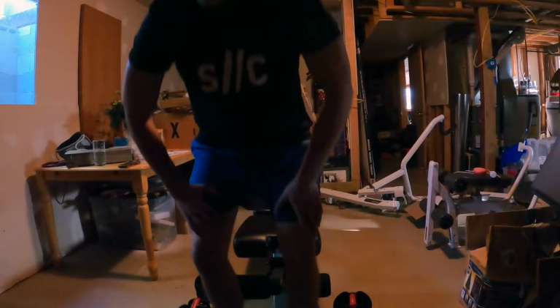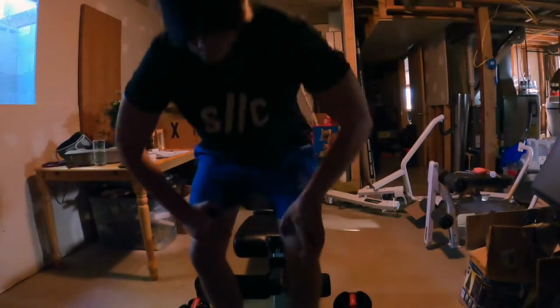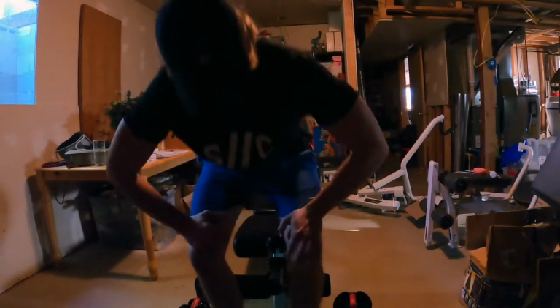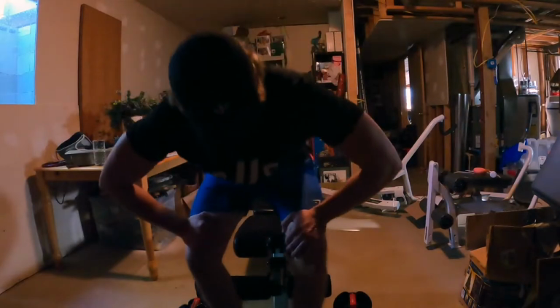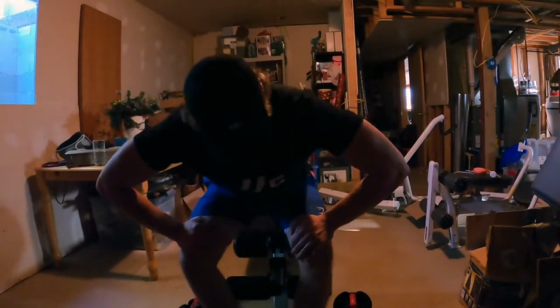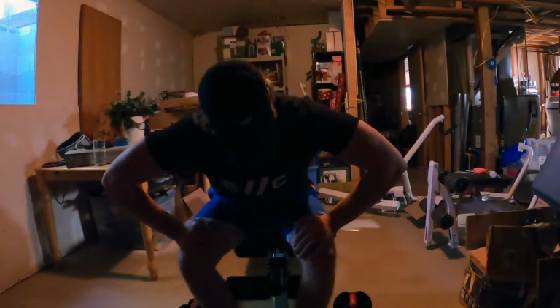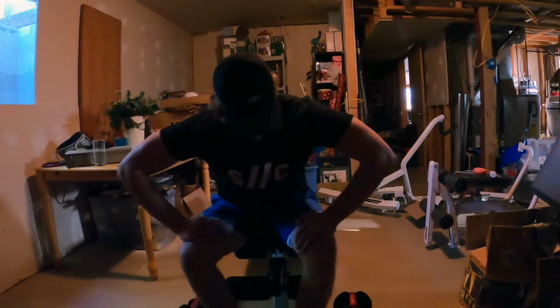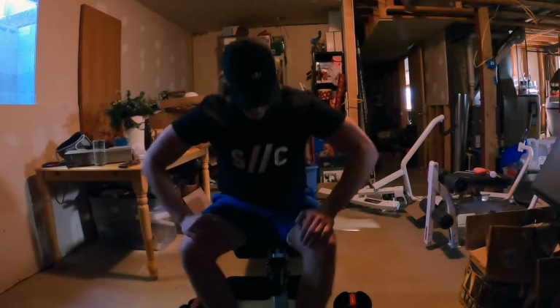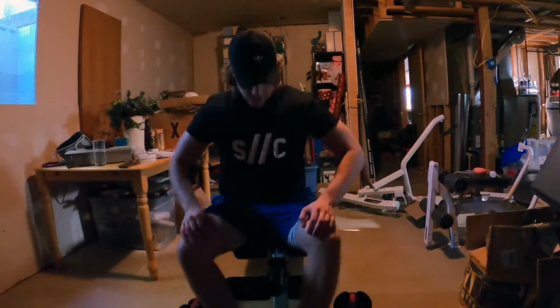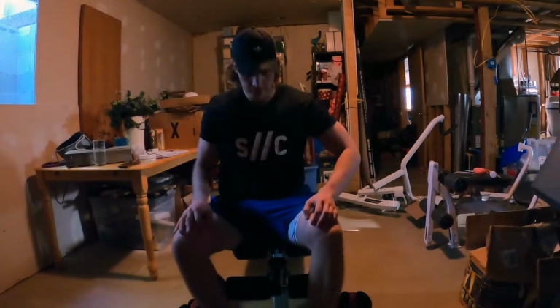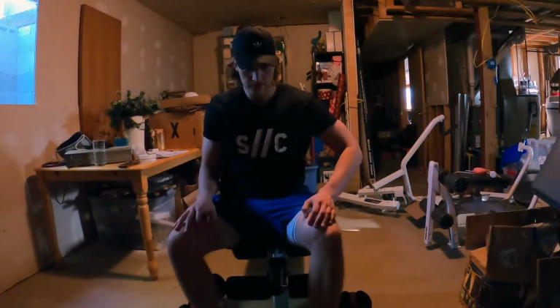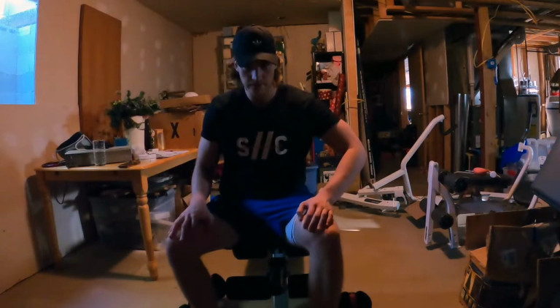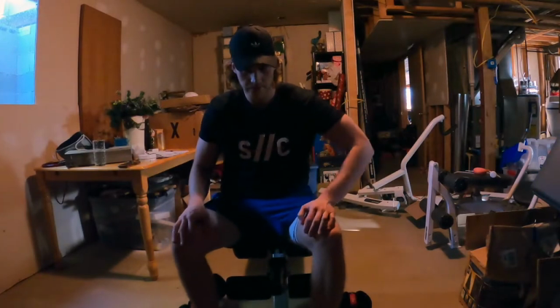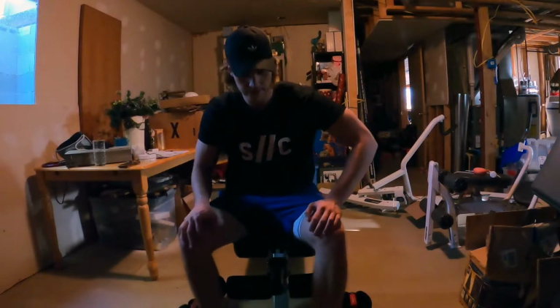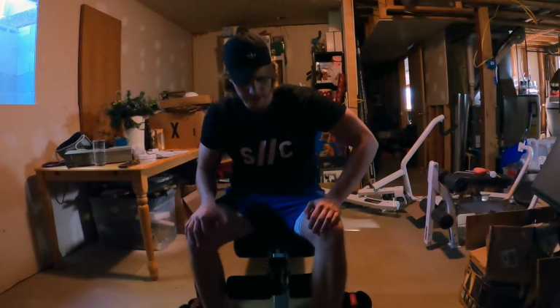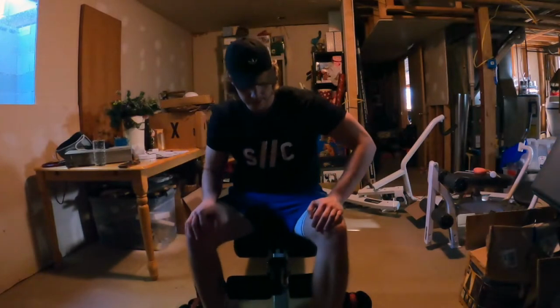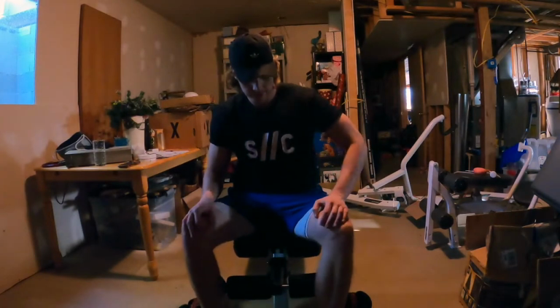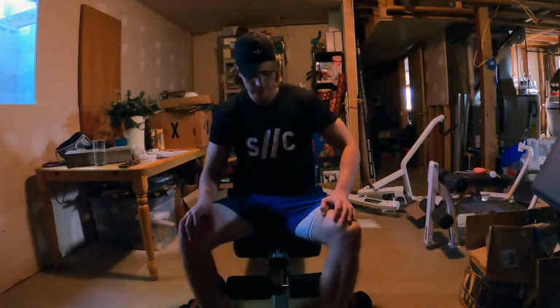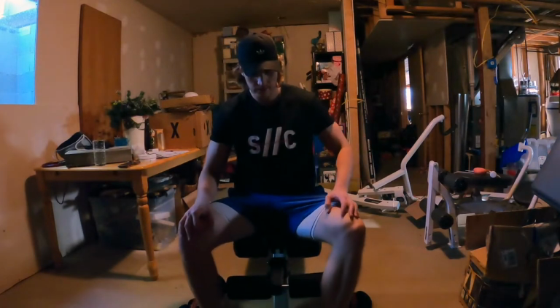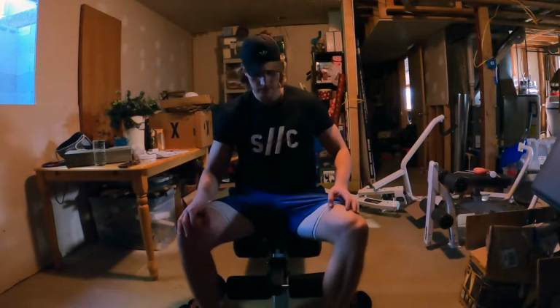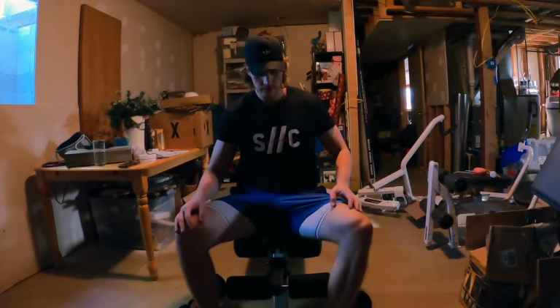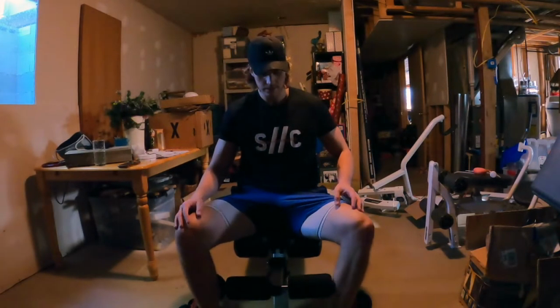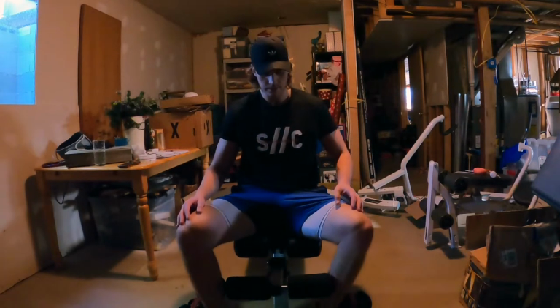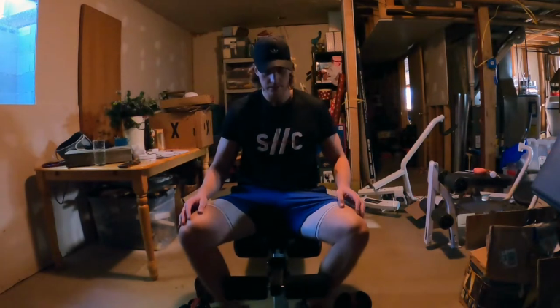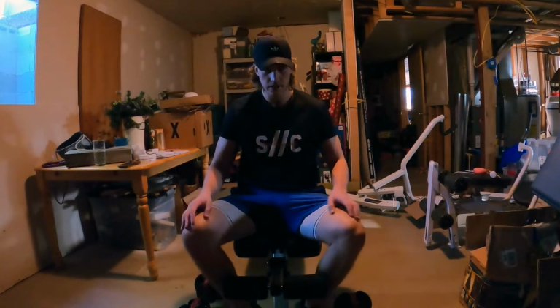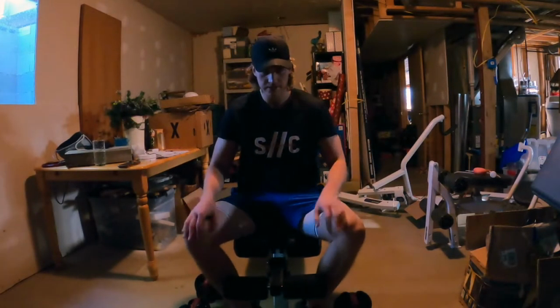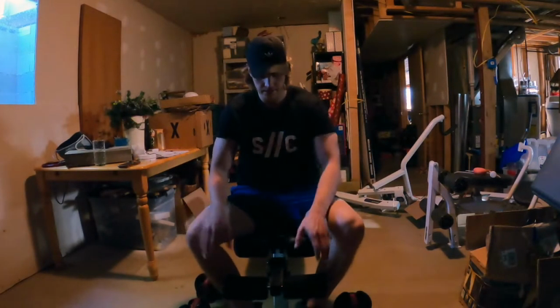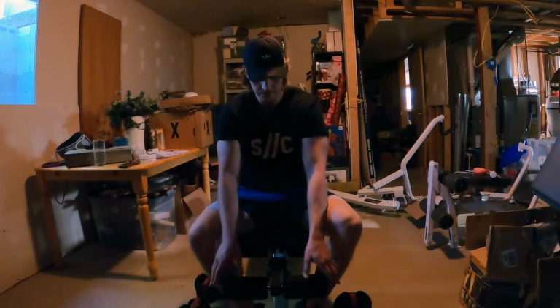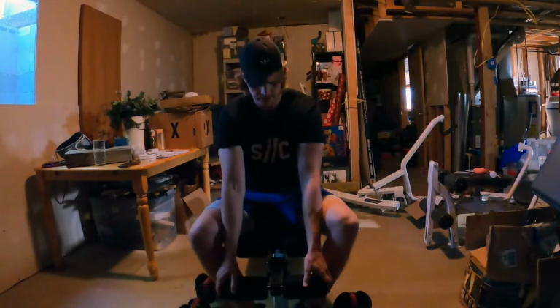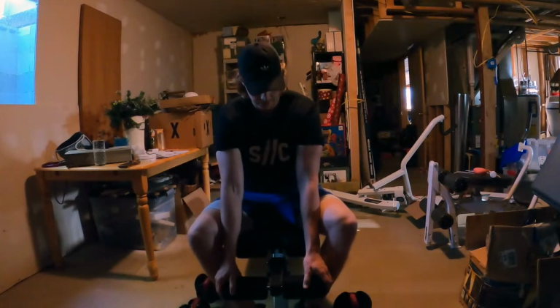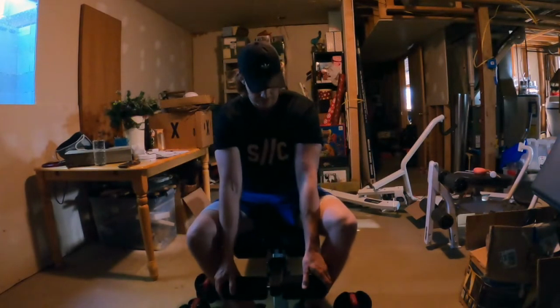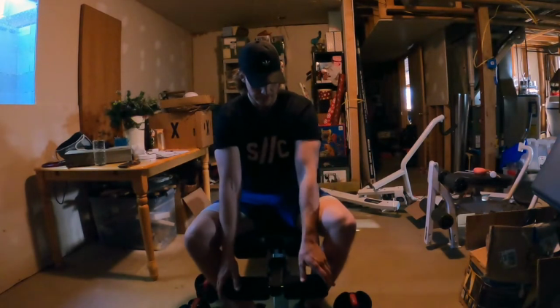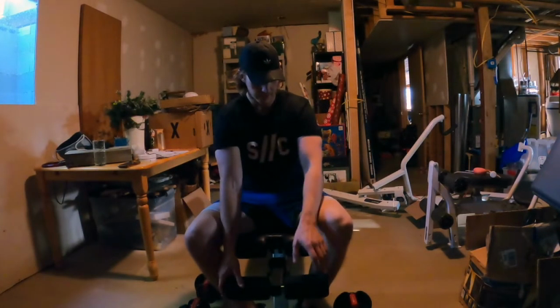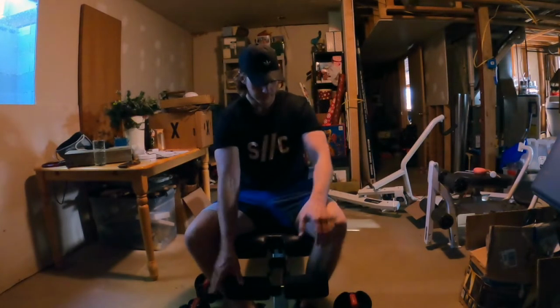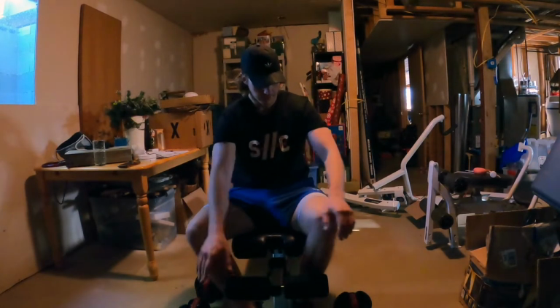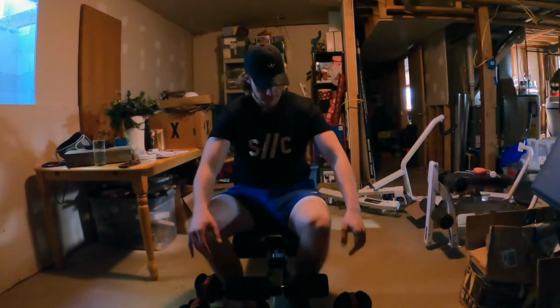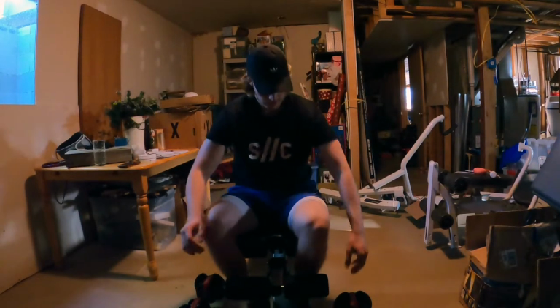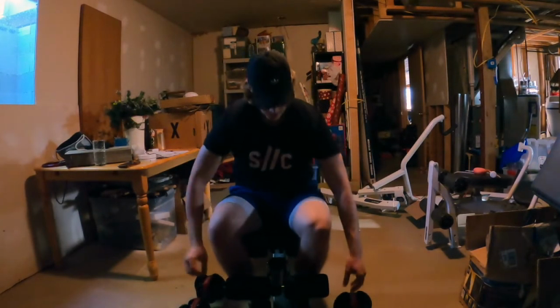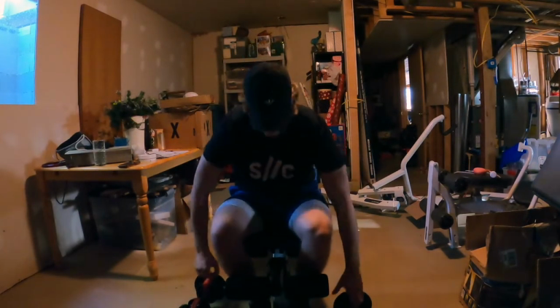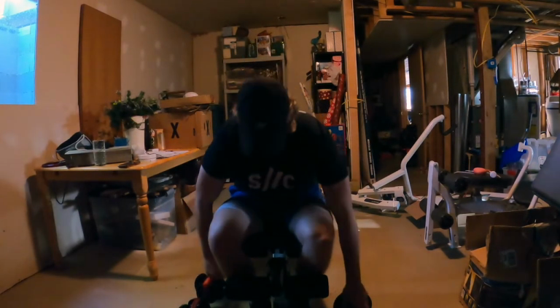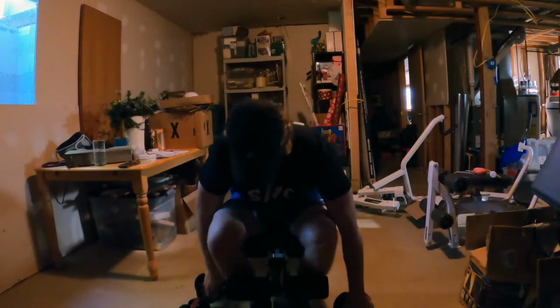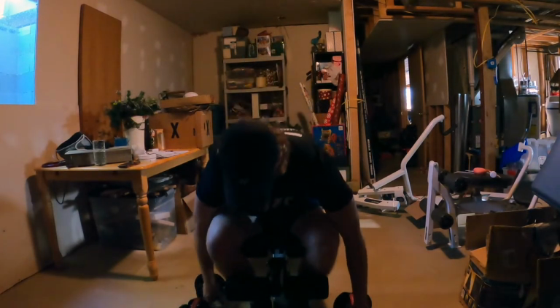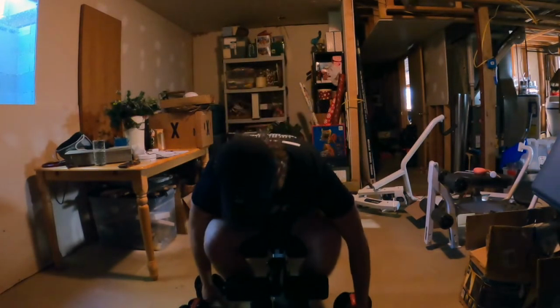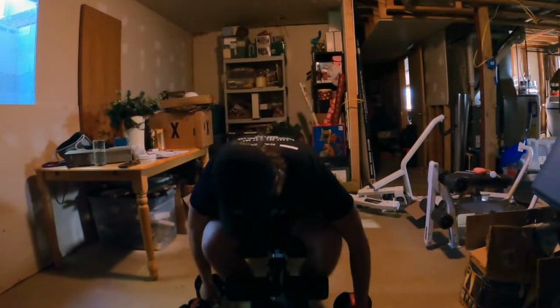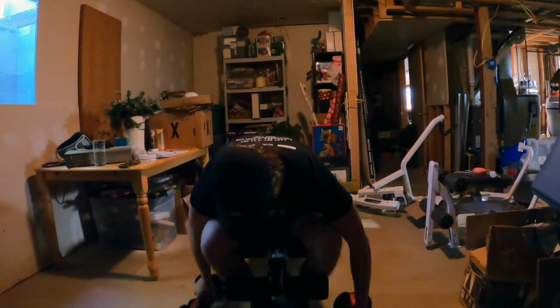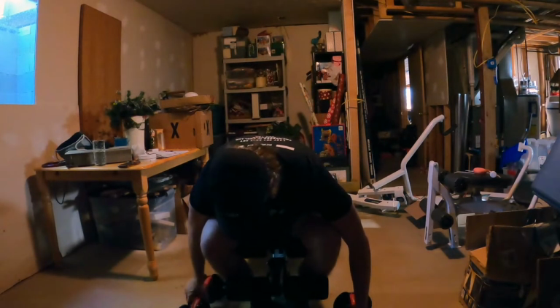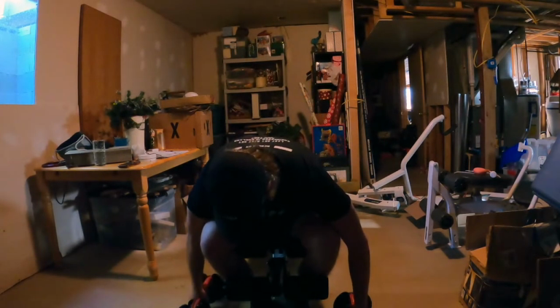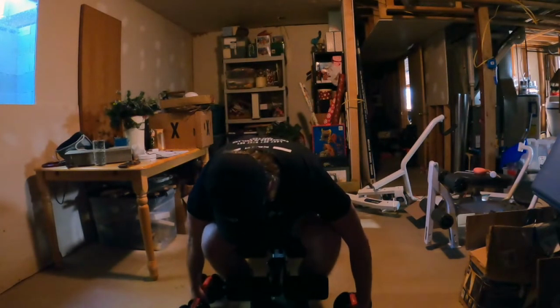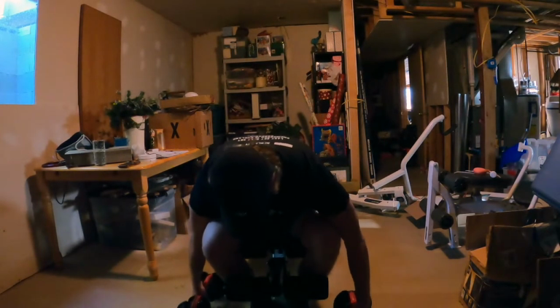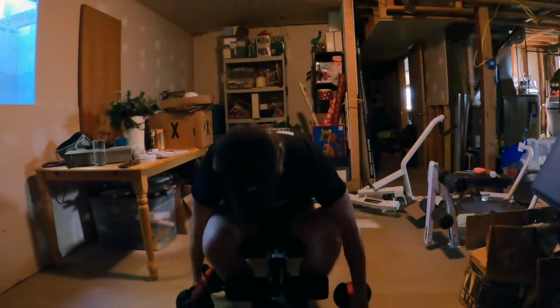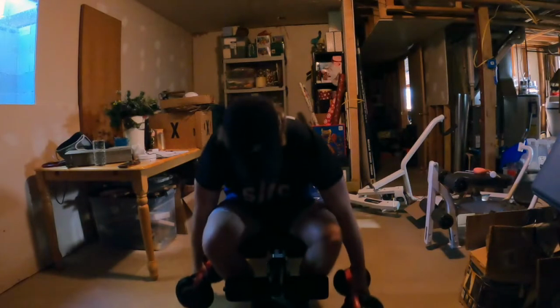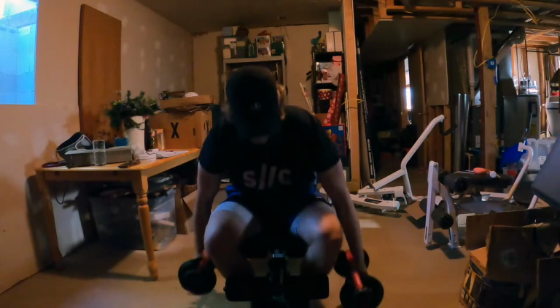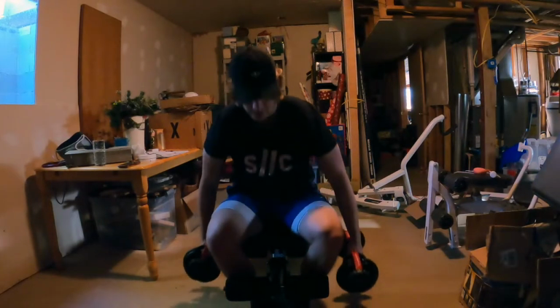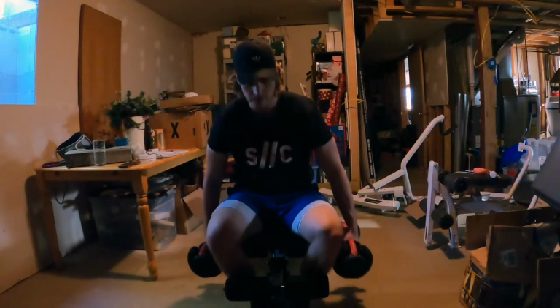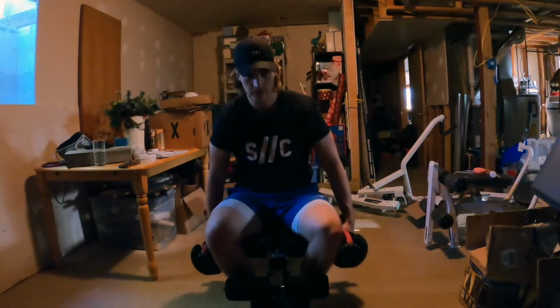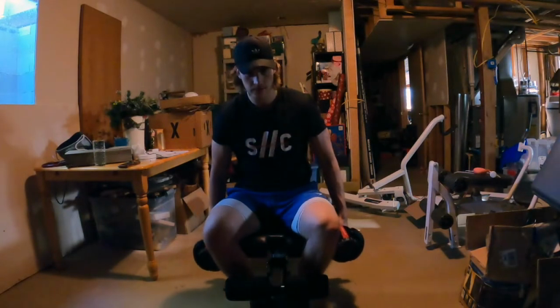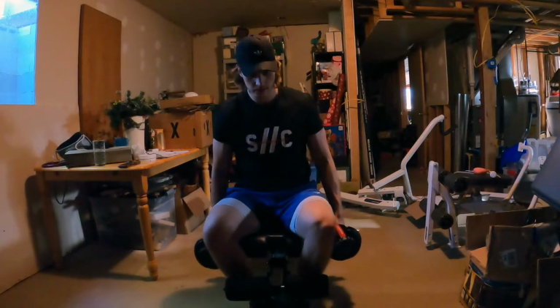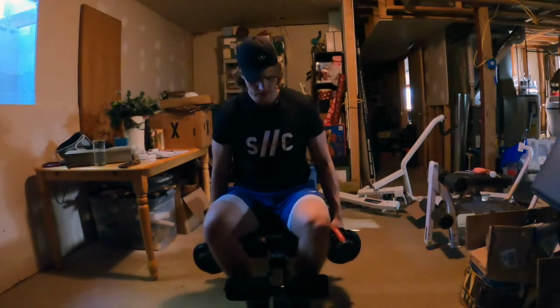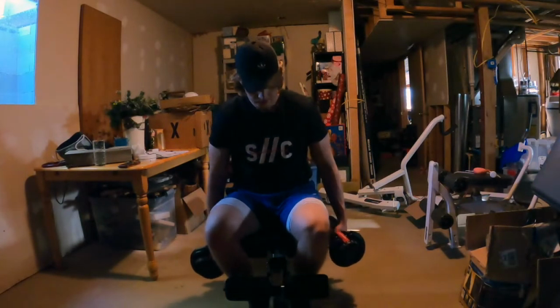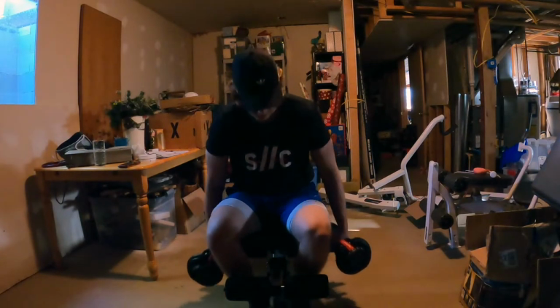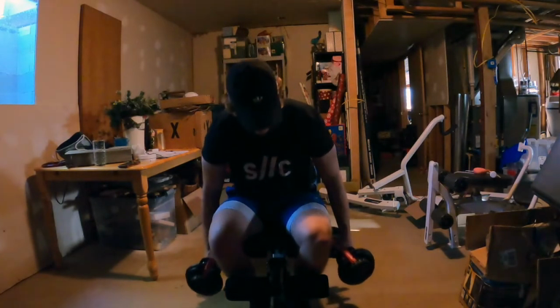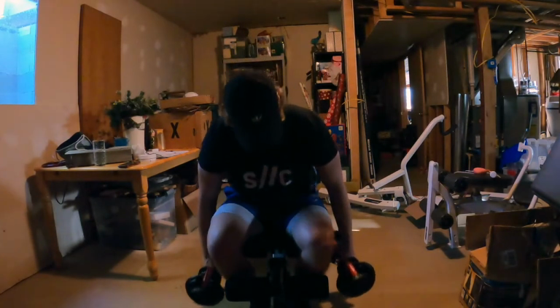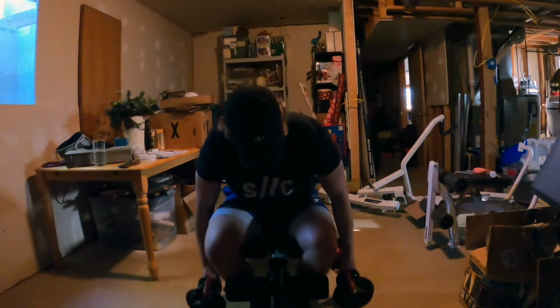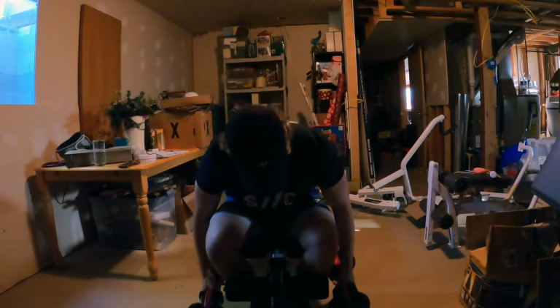Alright, last set of rear delts and the tricep kickbacks. Let's go, set to 12.